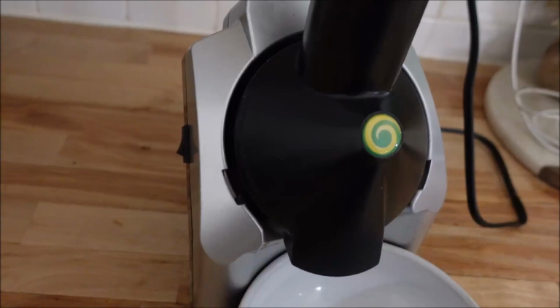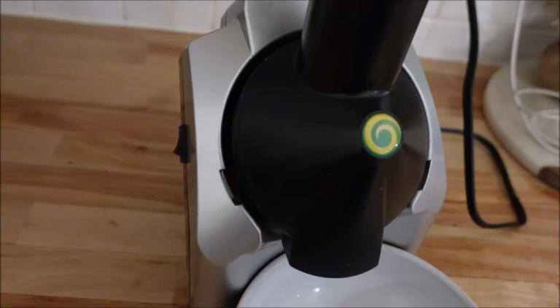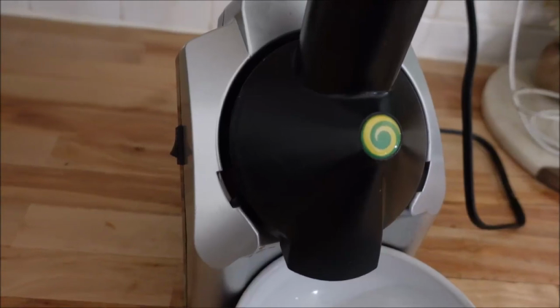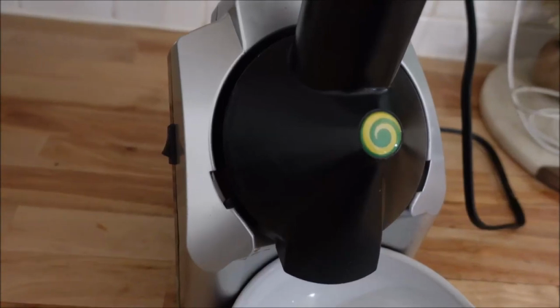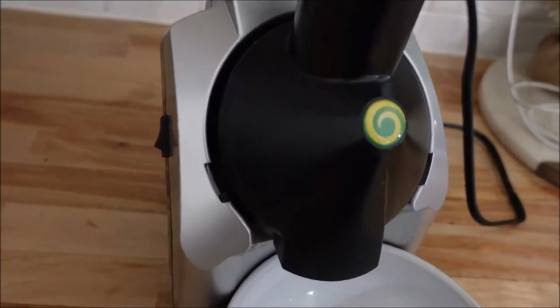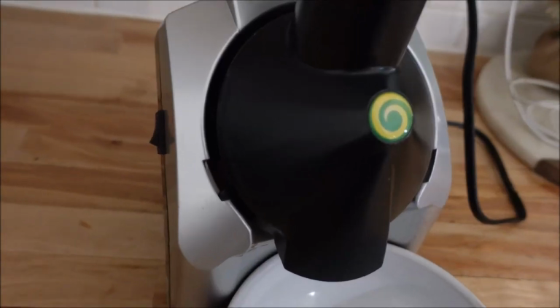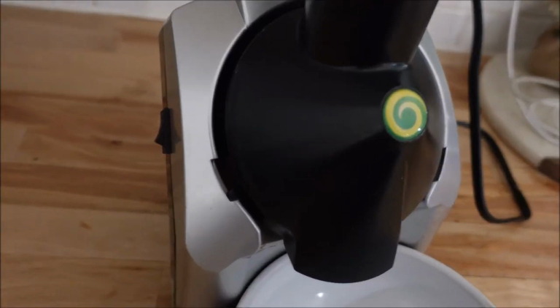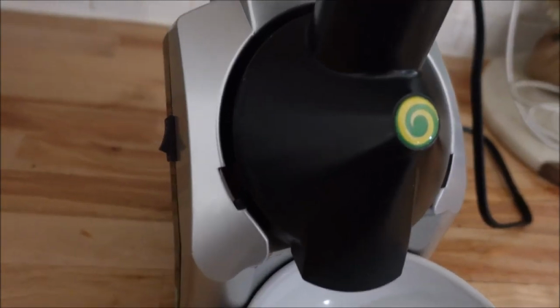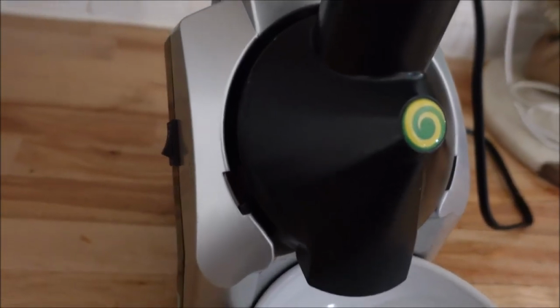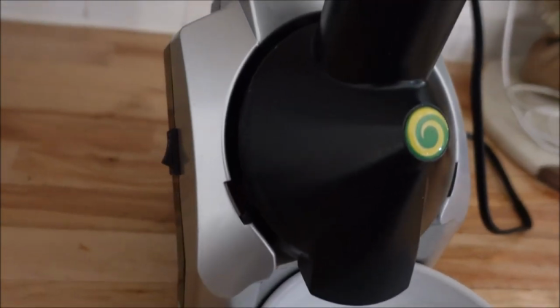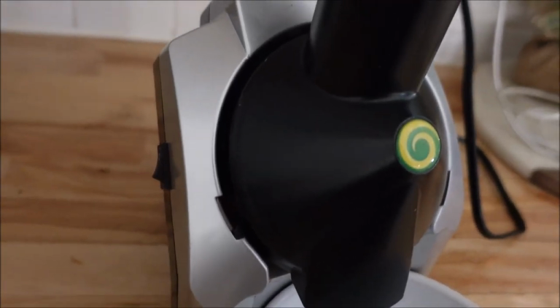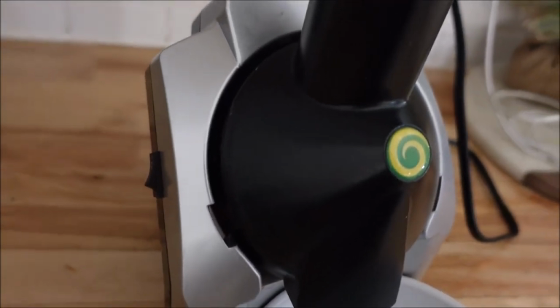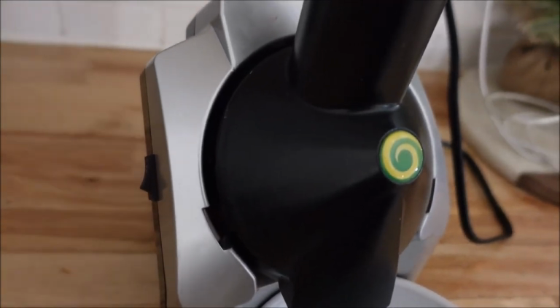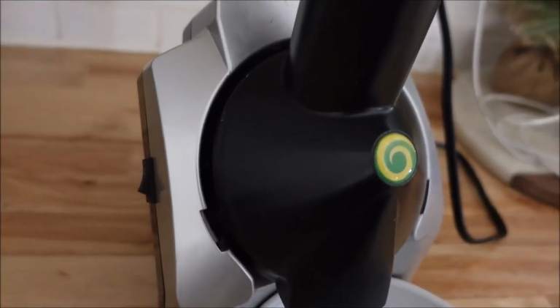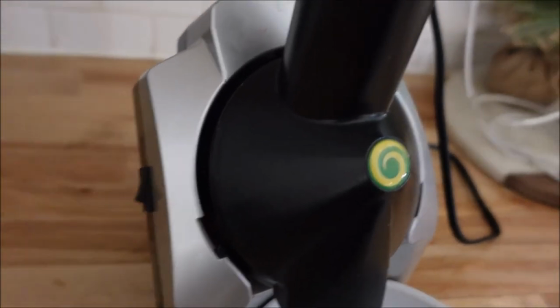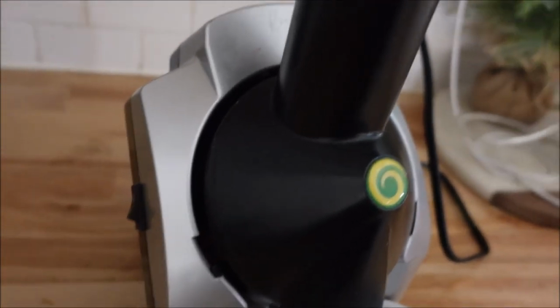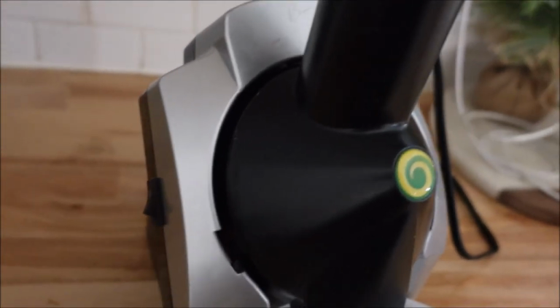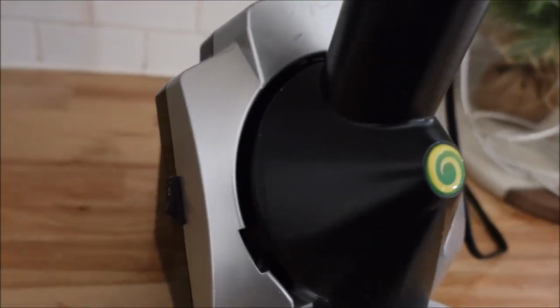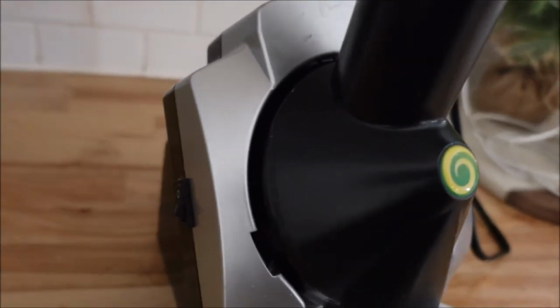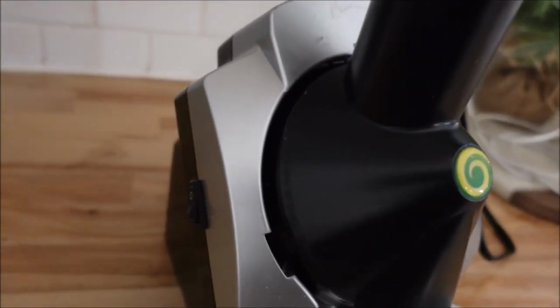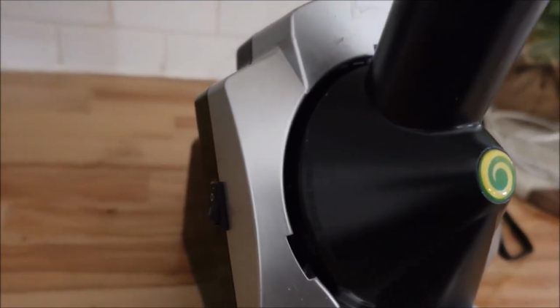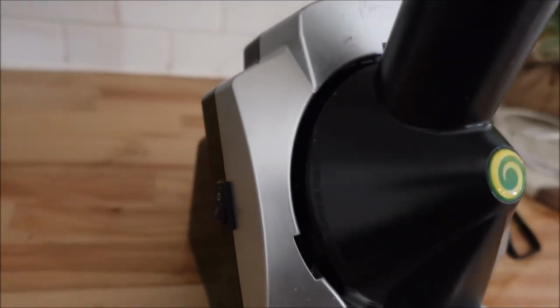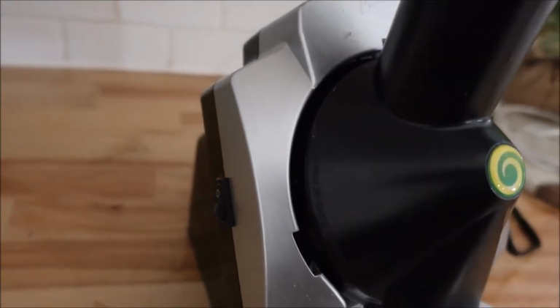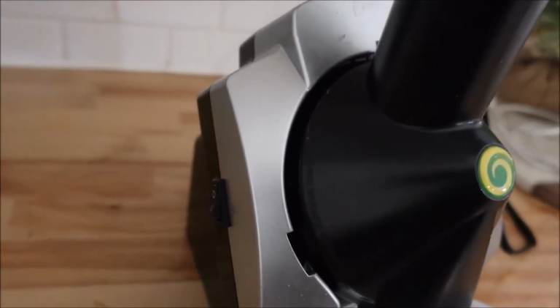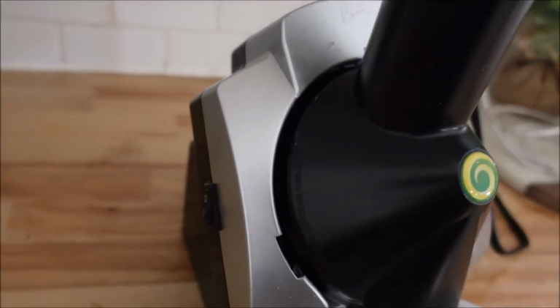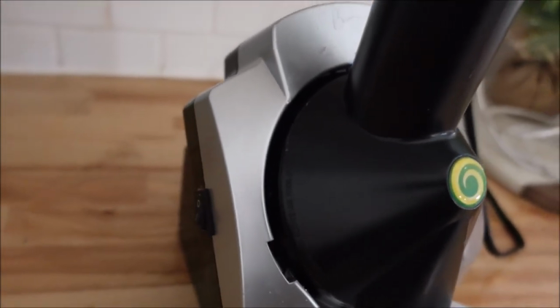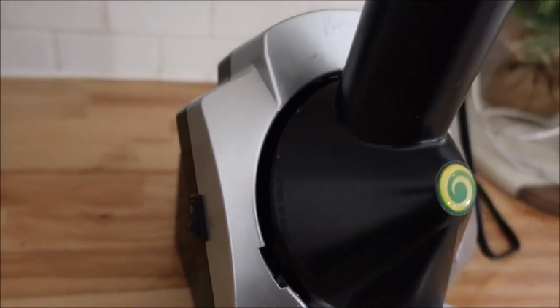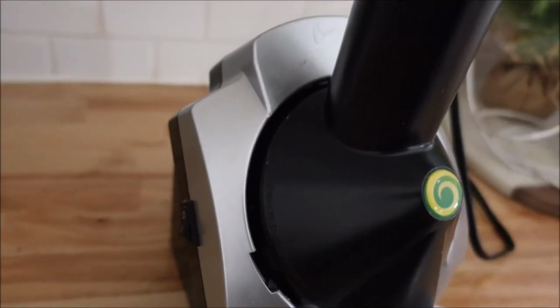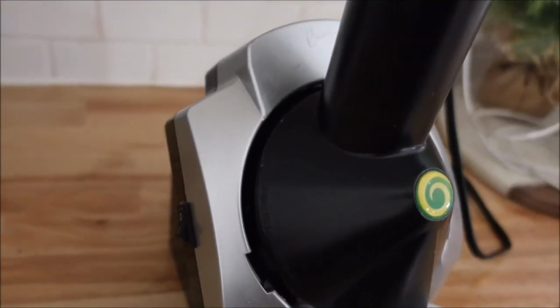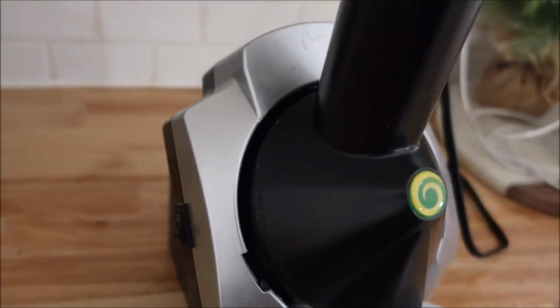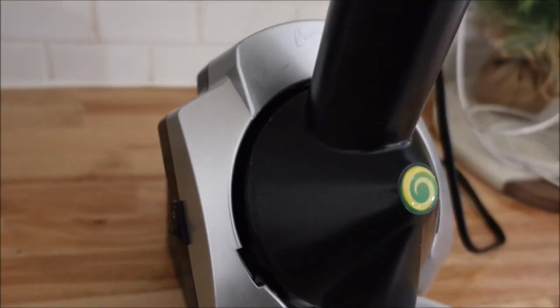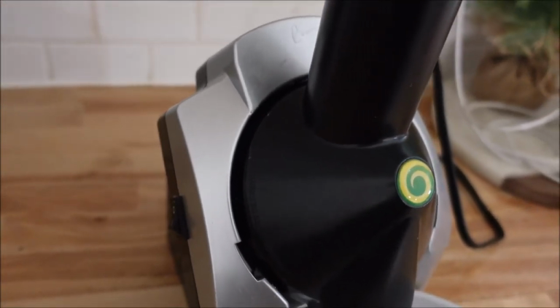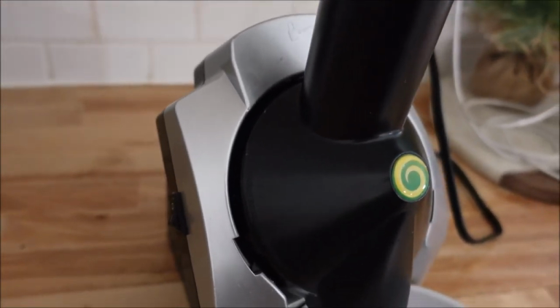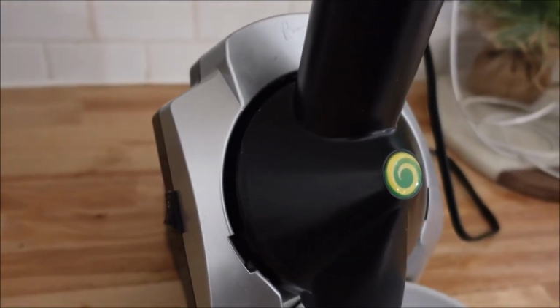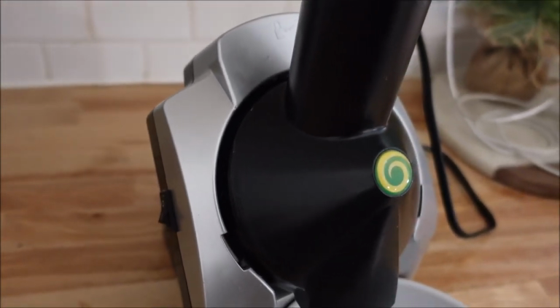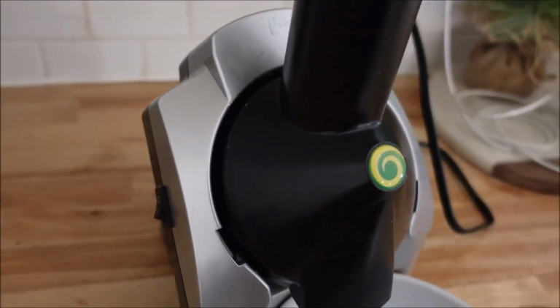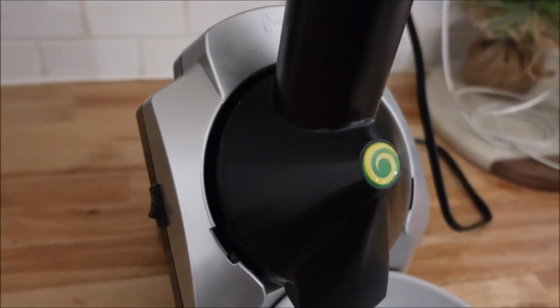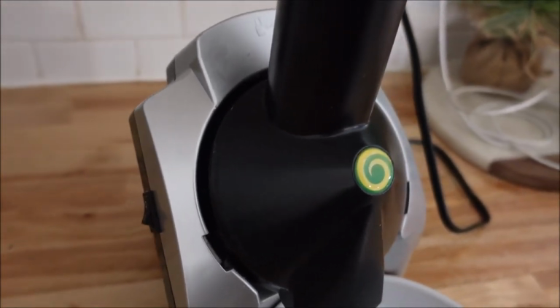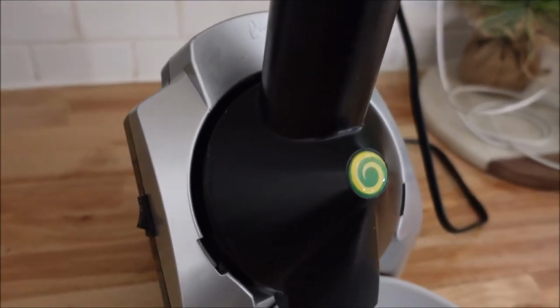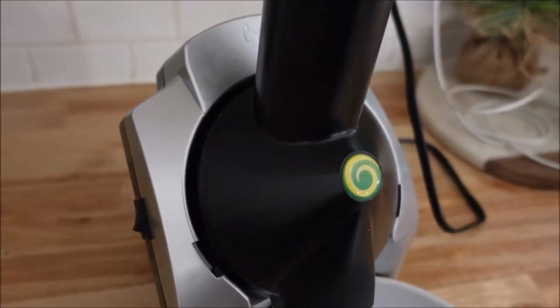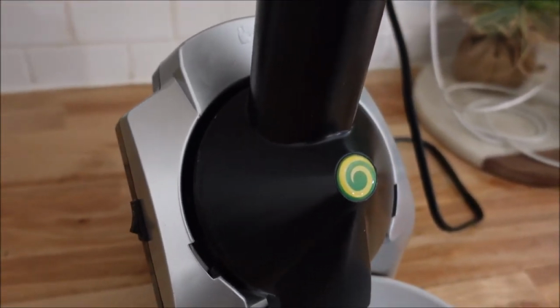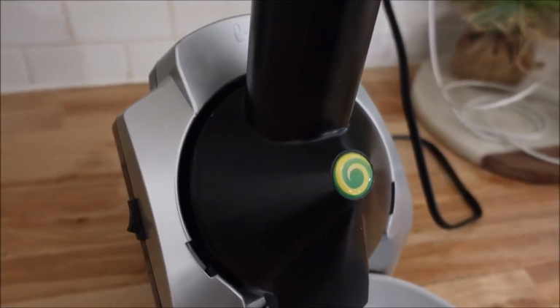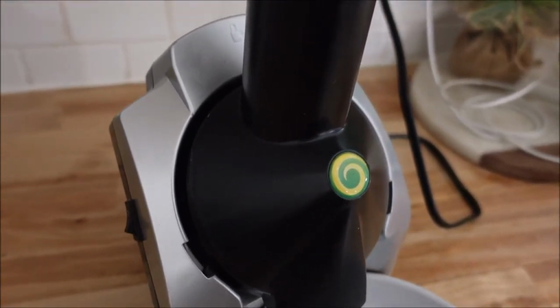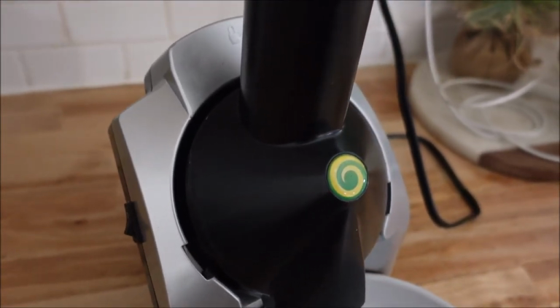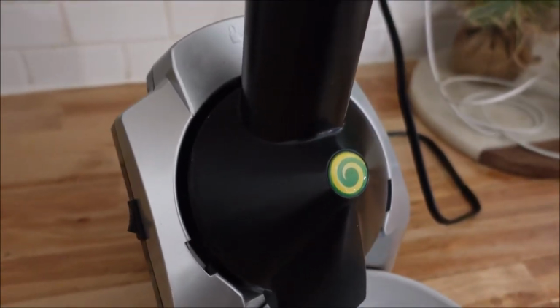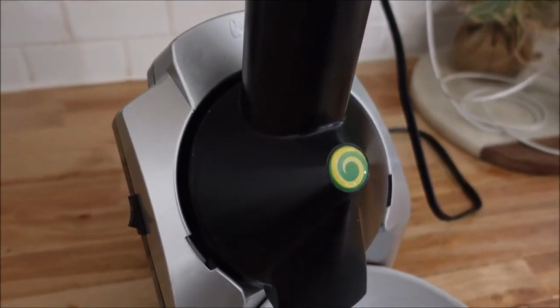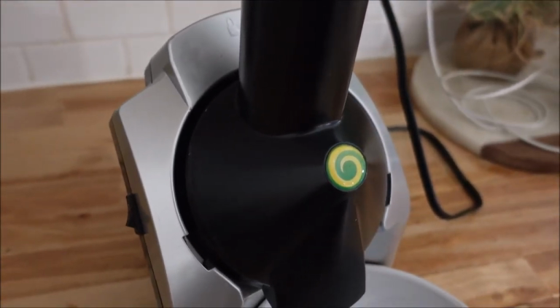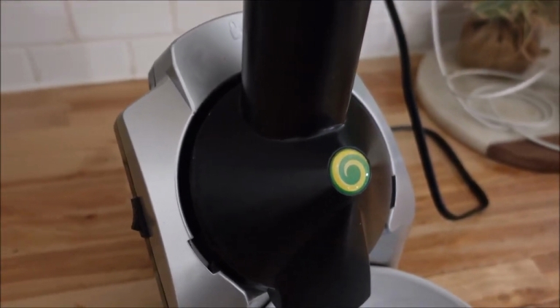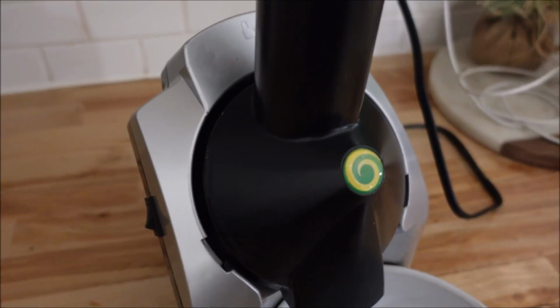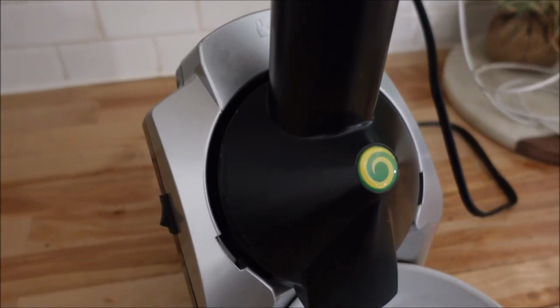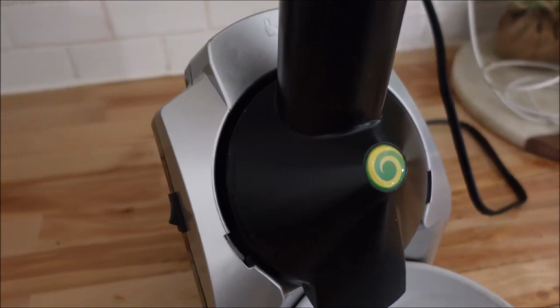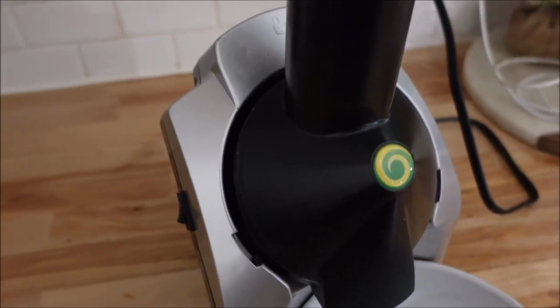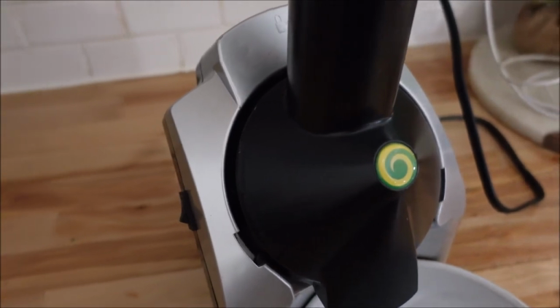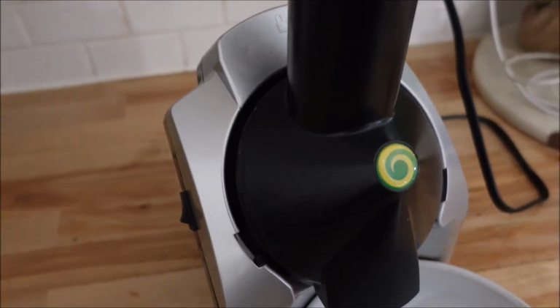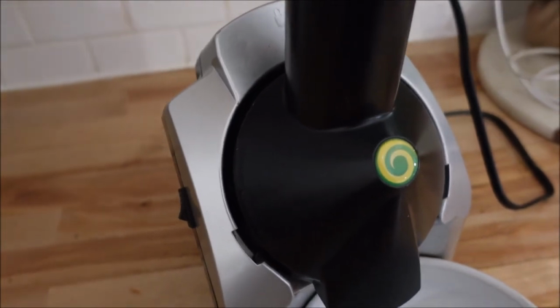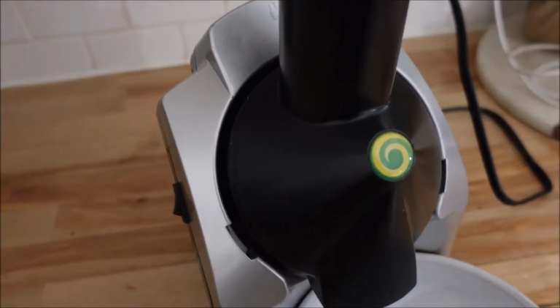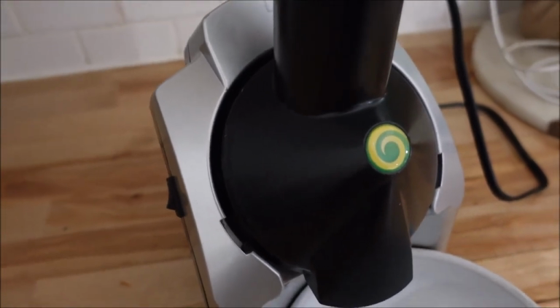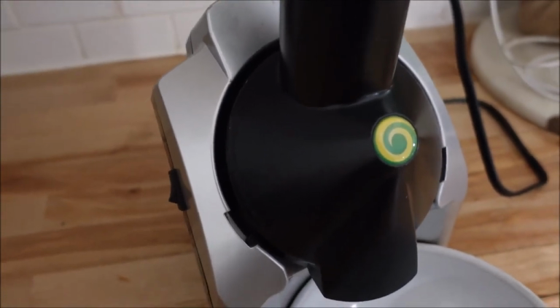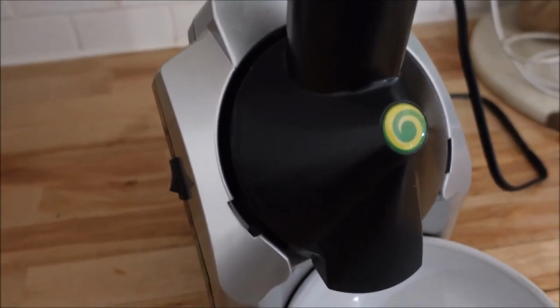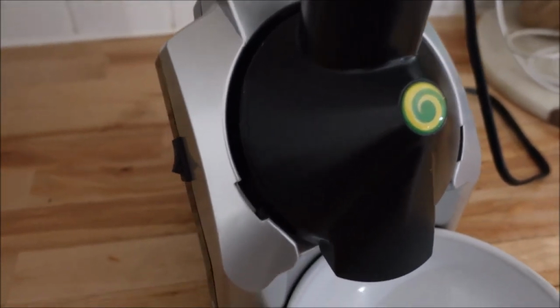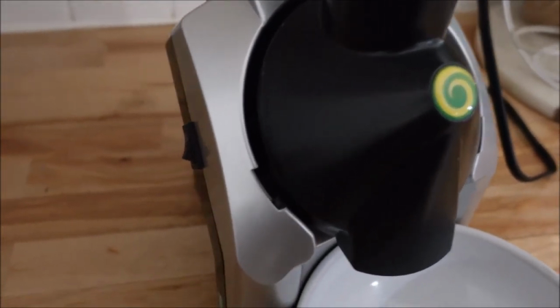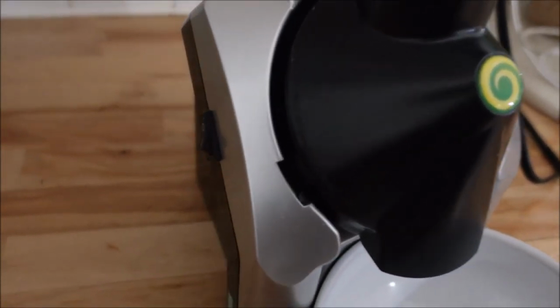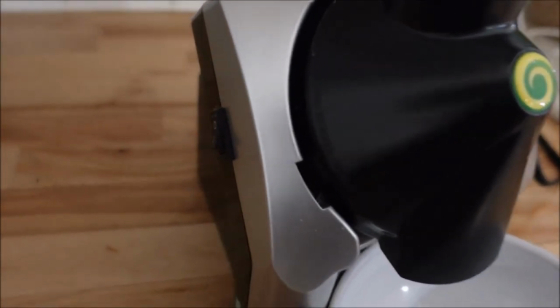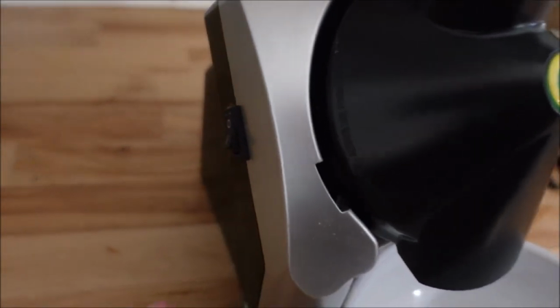I want to show you the Yonanas machine and give you an overview of it real quick, and then we're going to demonstrate and show you what we make with it.